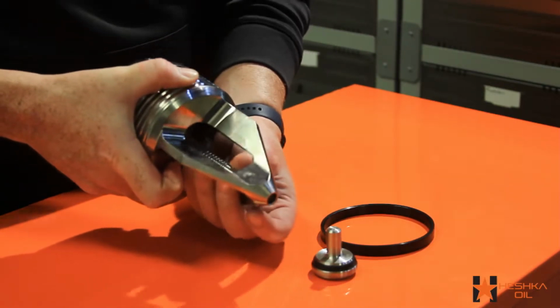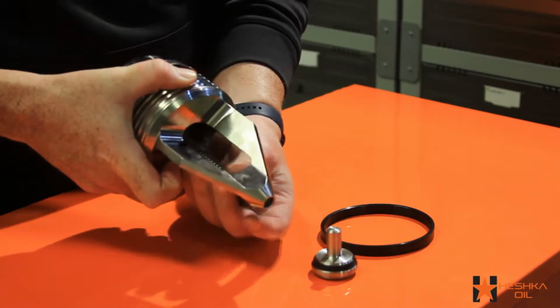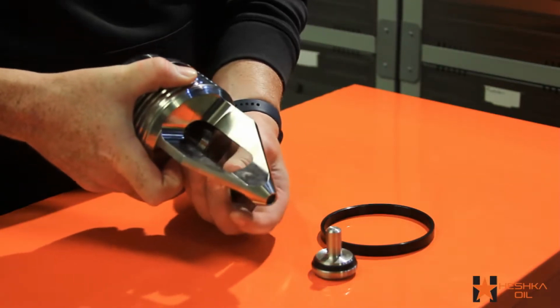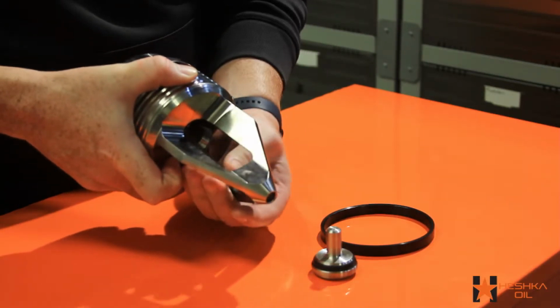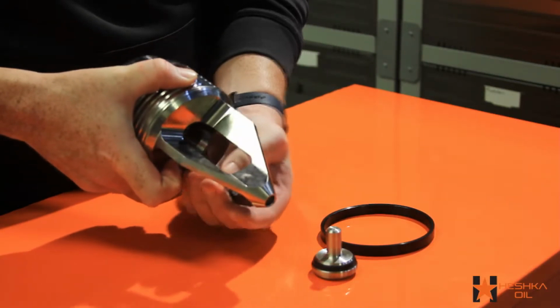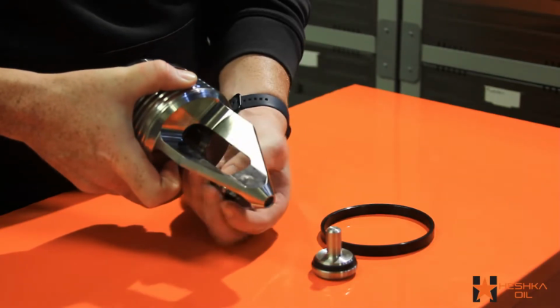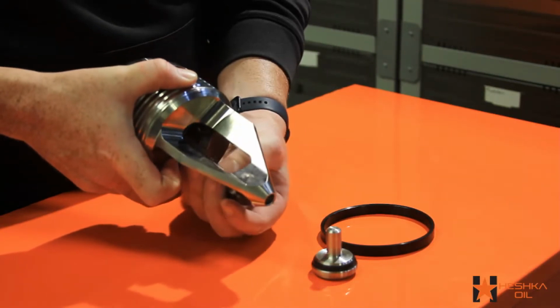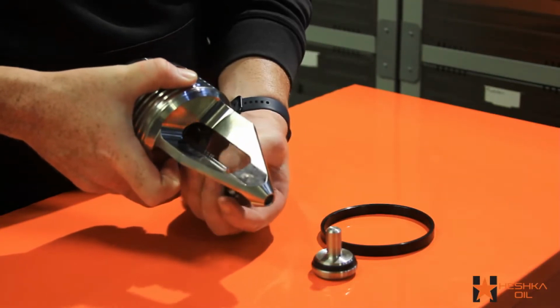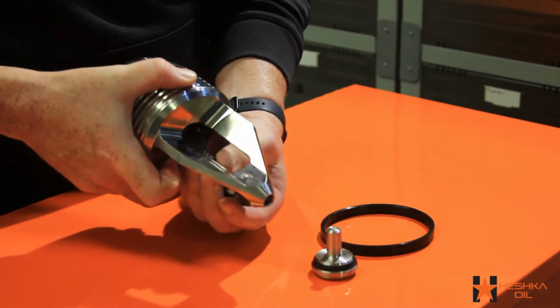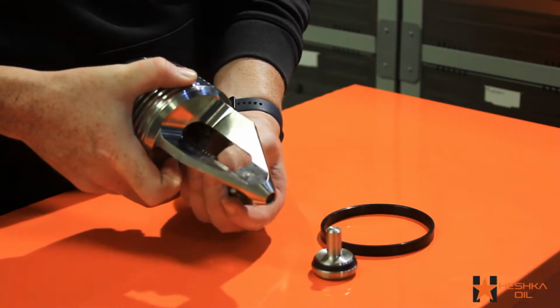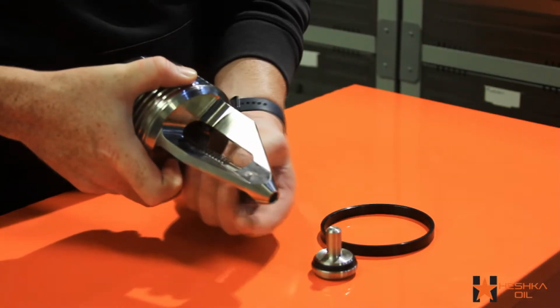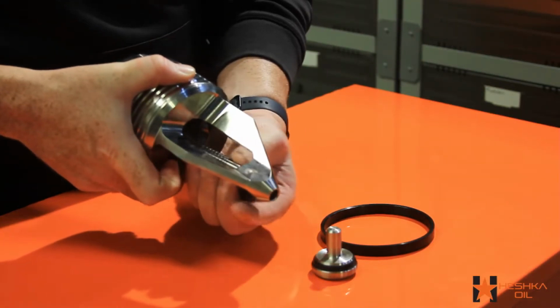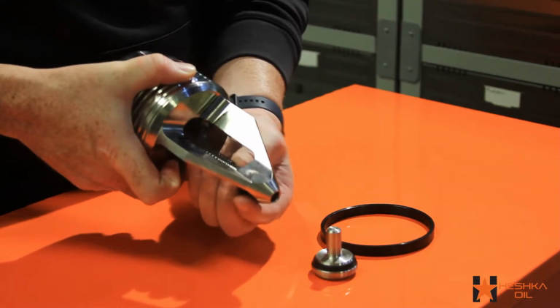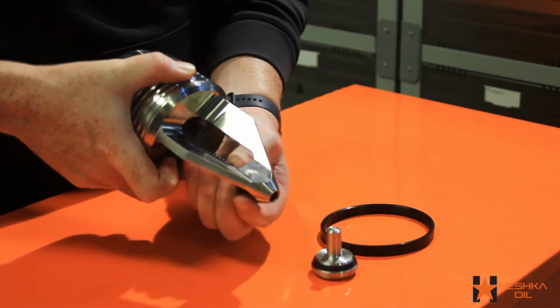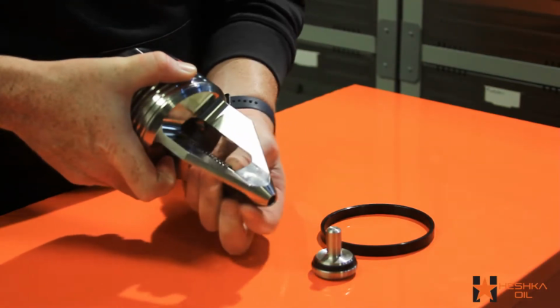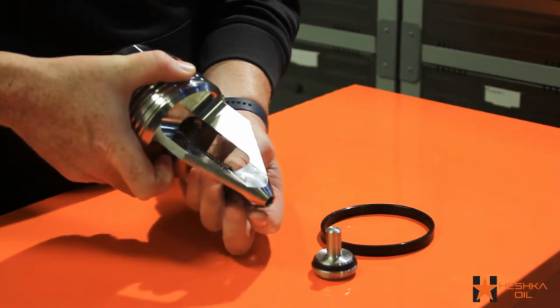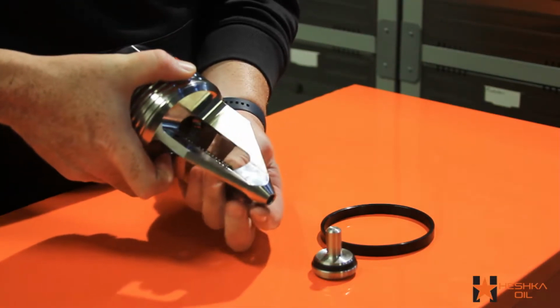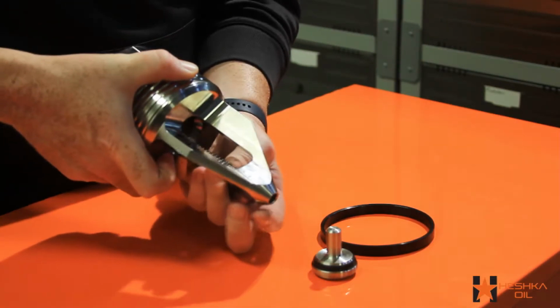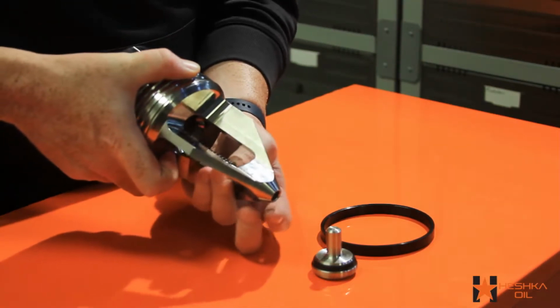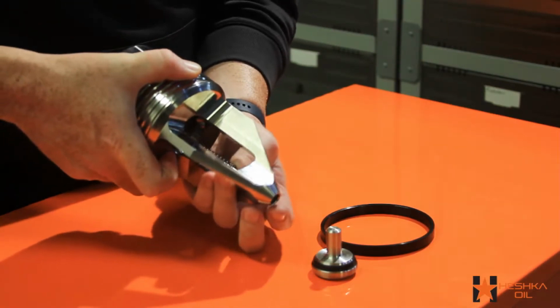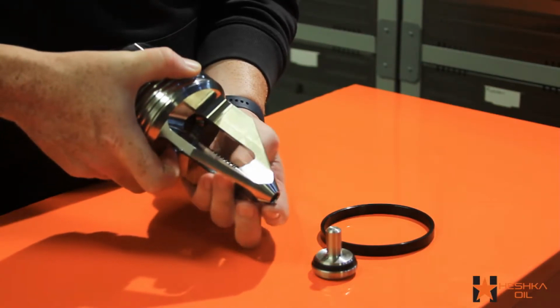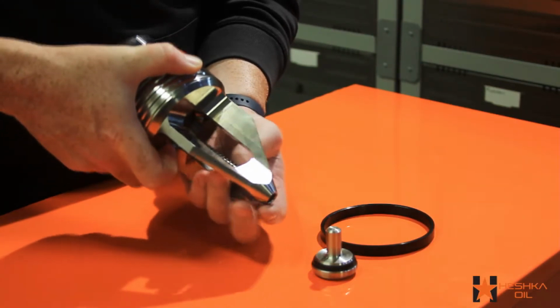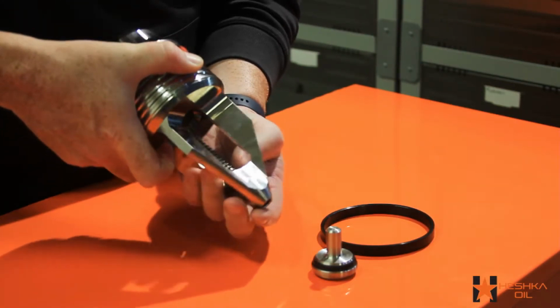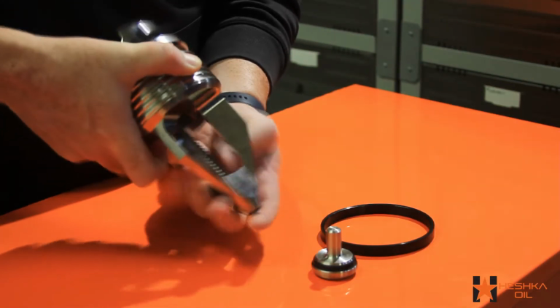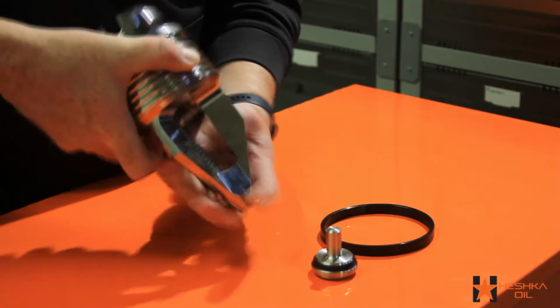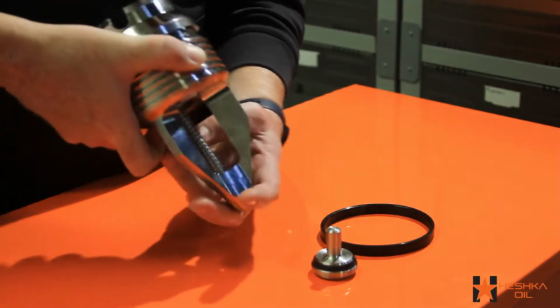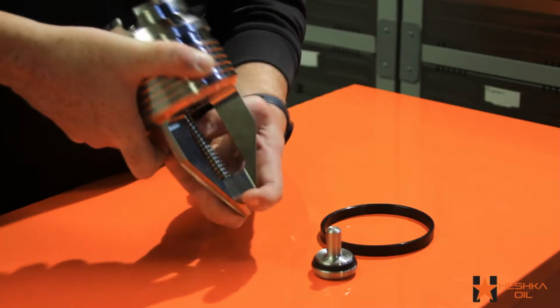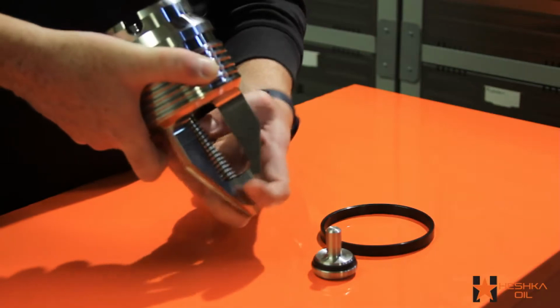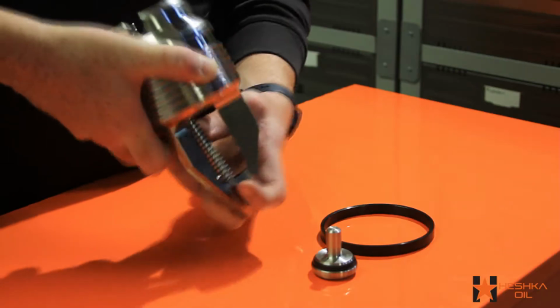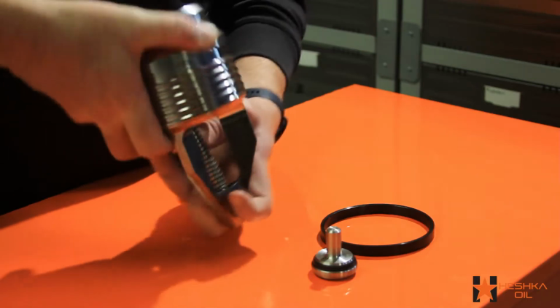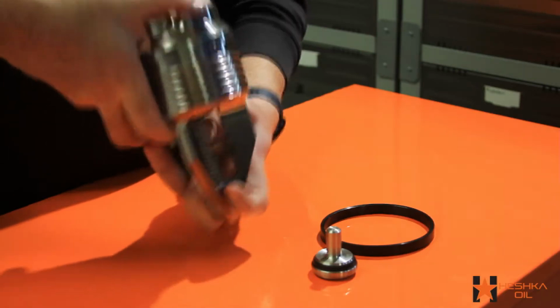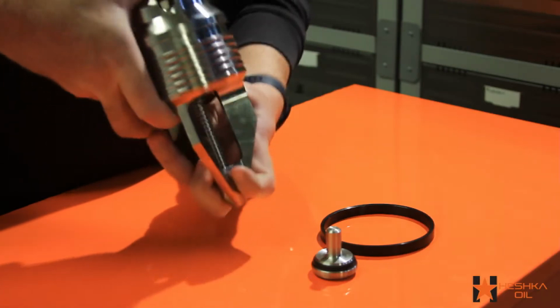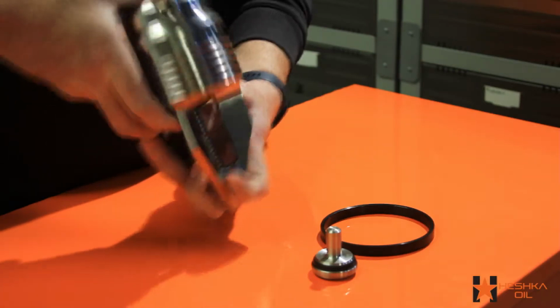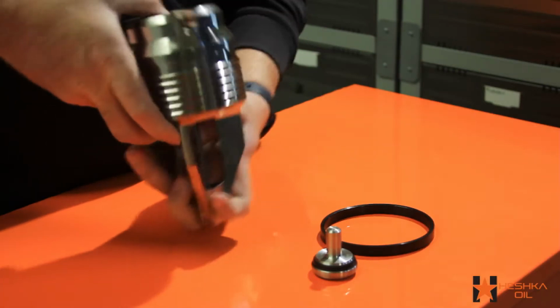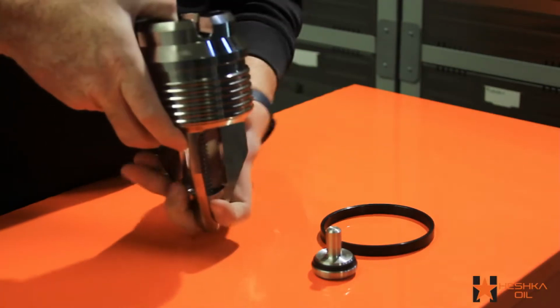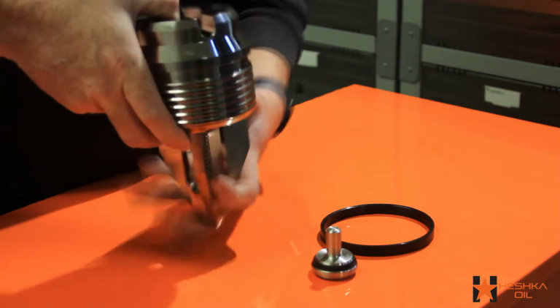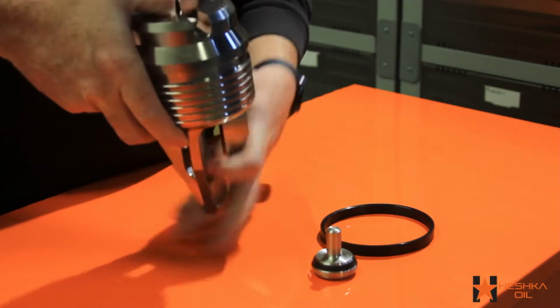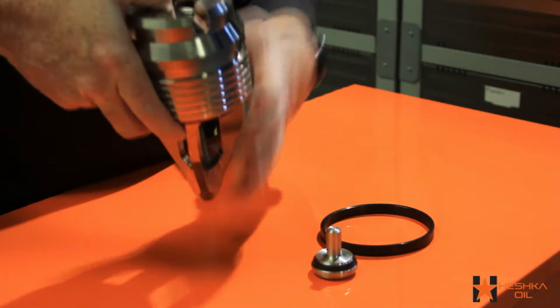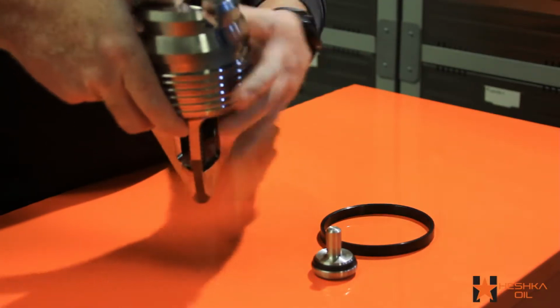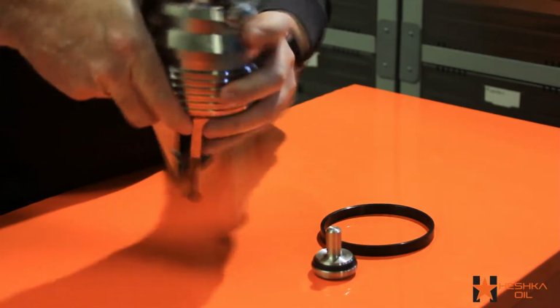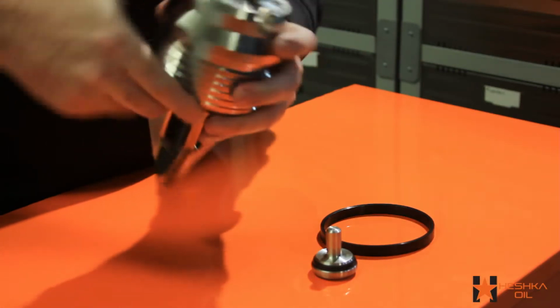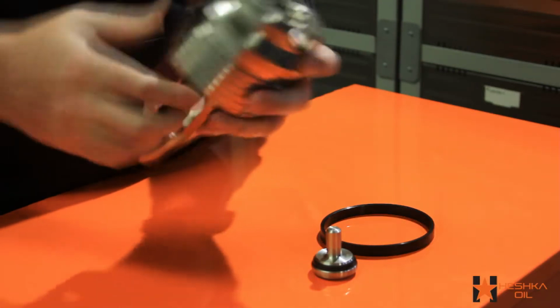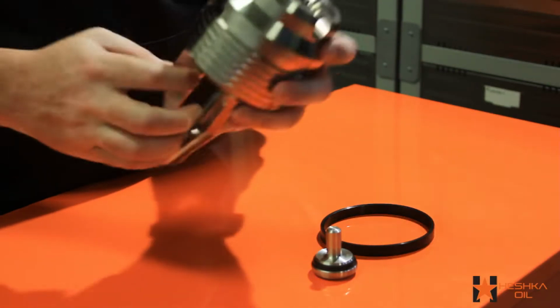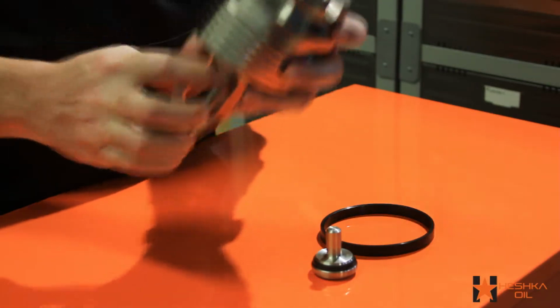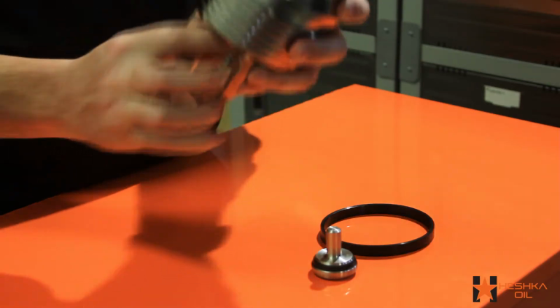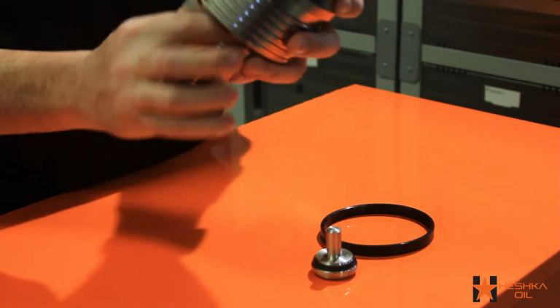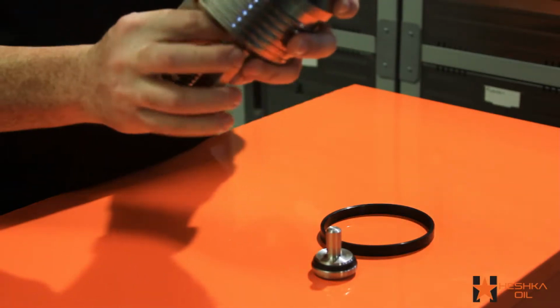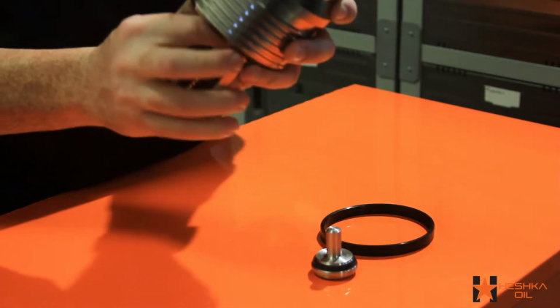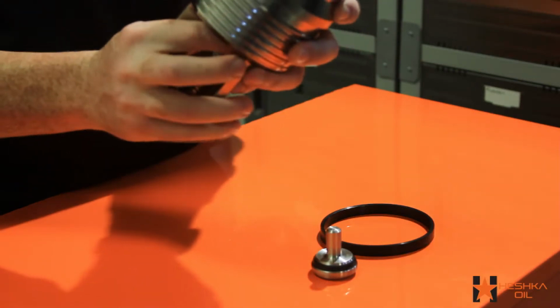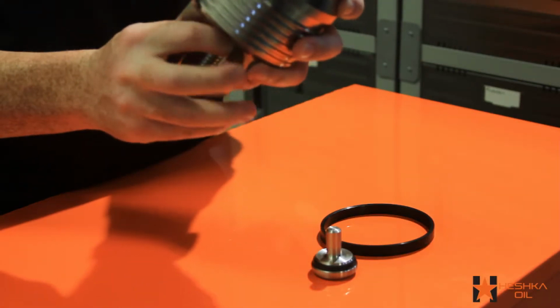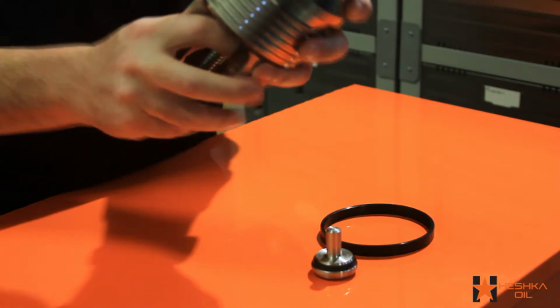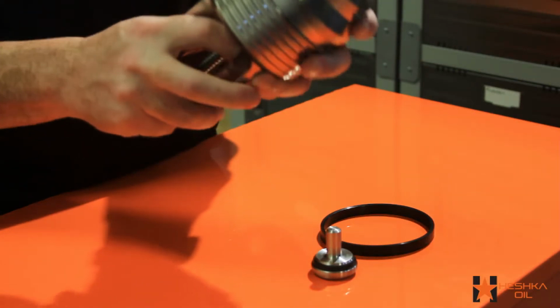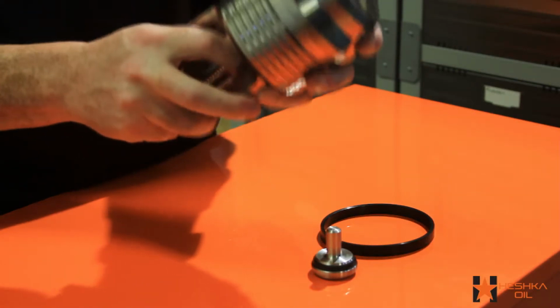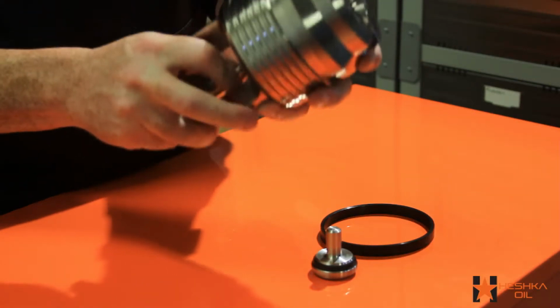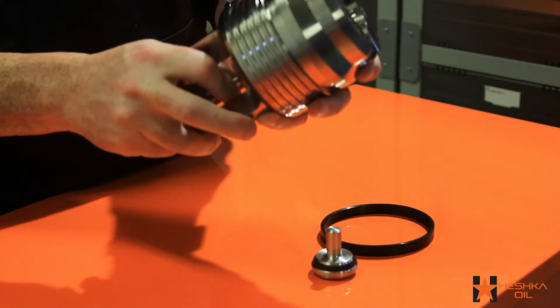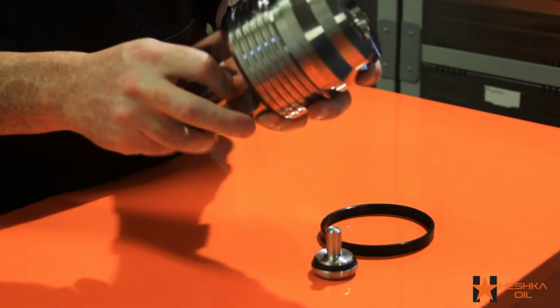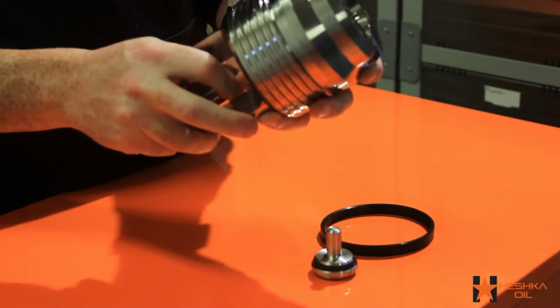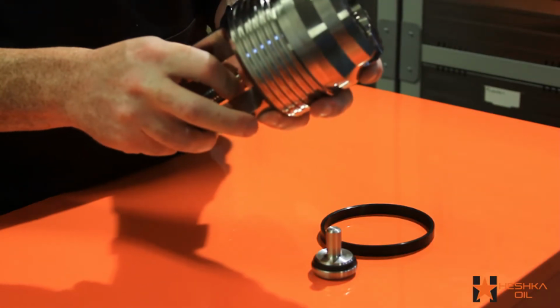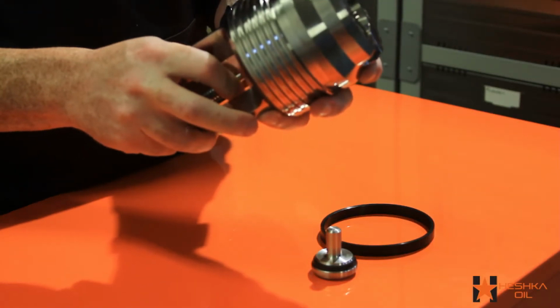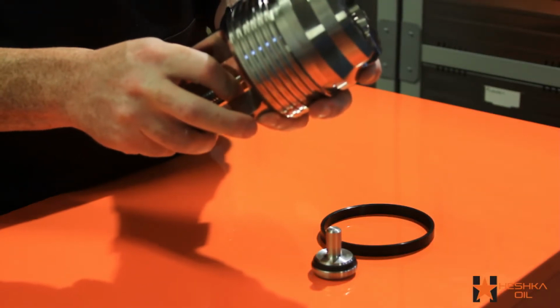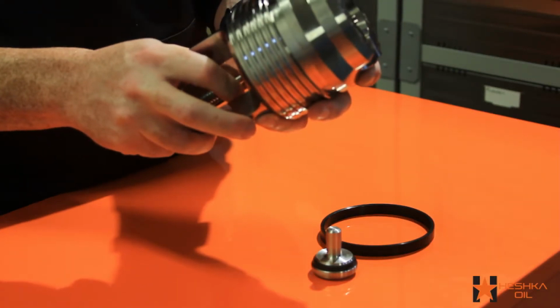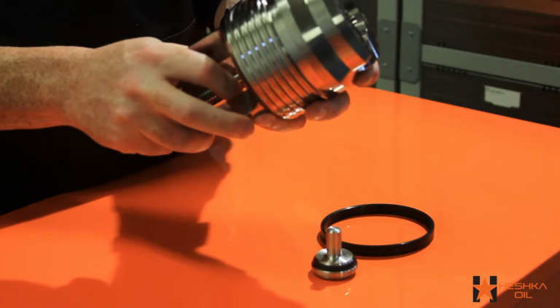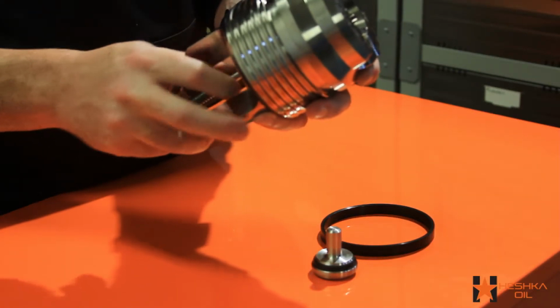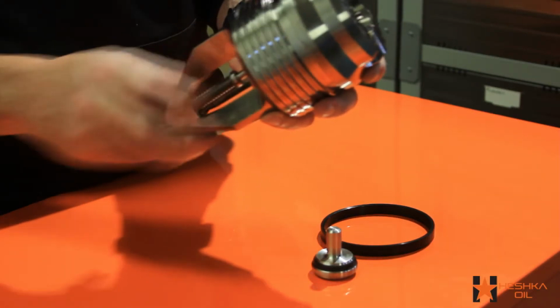When you have enough of the stem through the bottom of the valve, you can pull on the stem to compress the spring. This will give you enough room to install the piston.